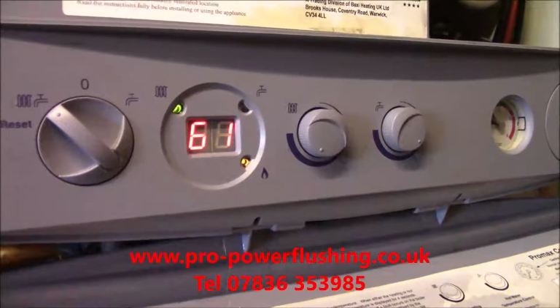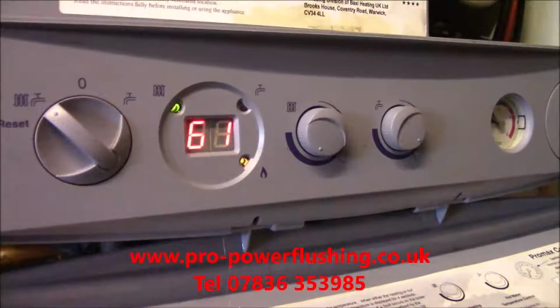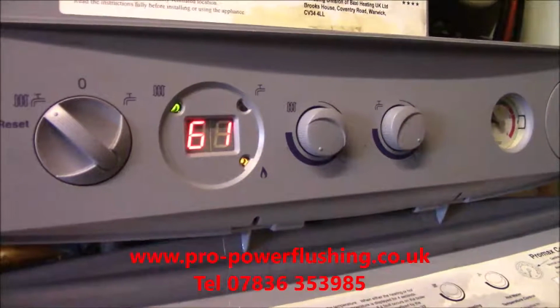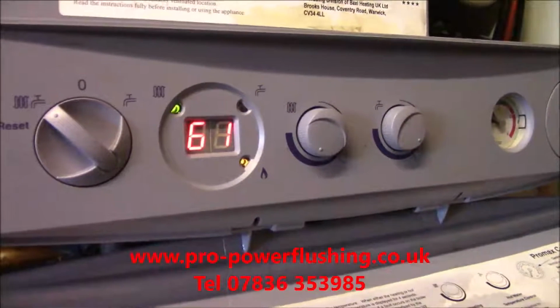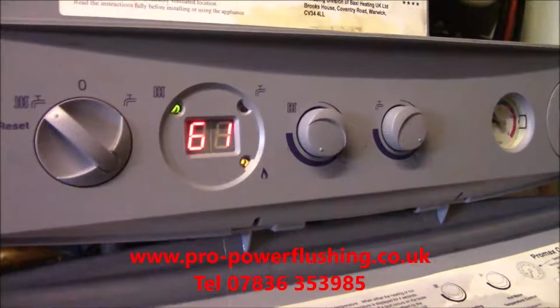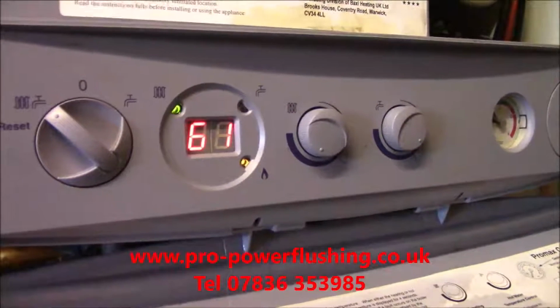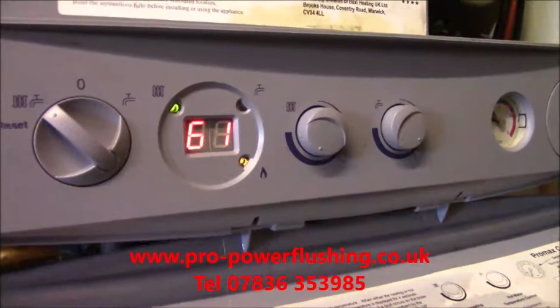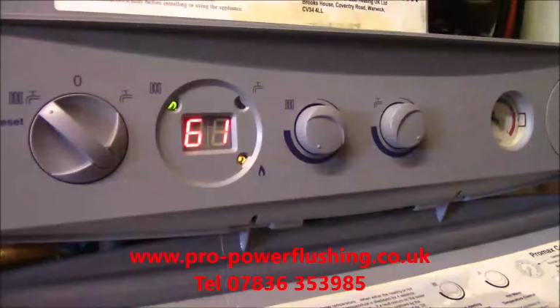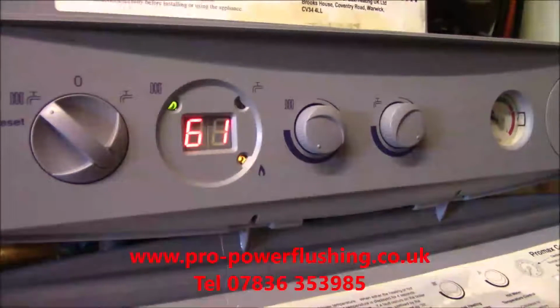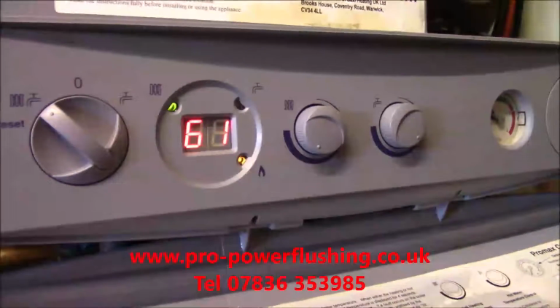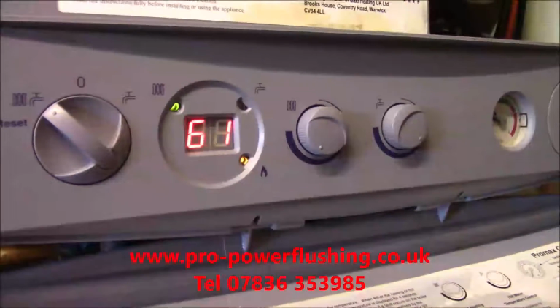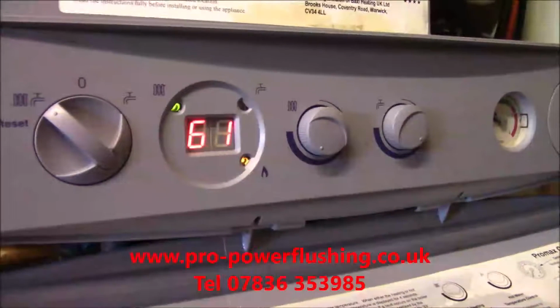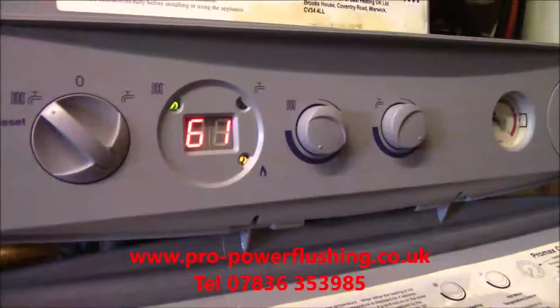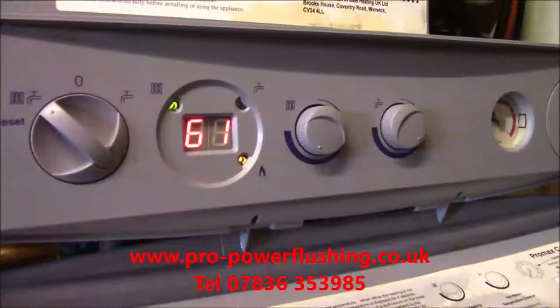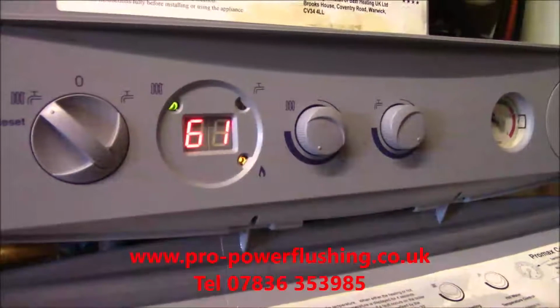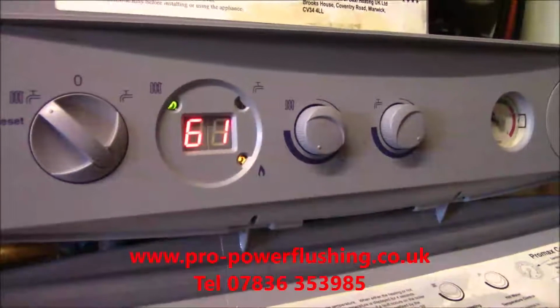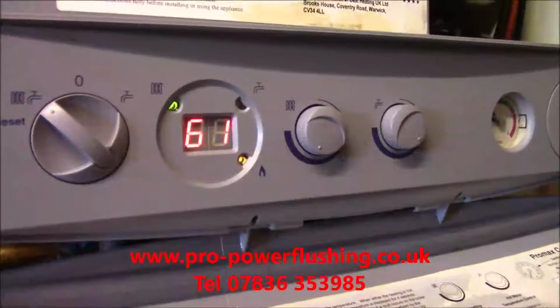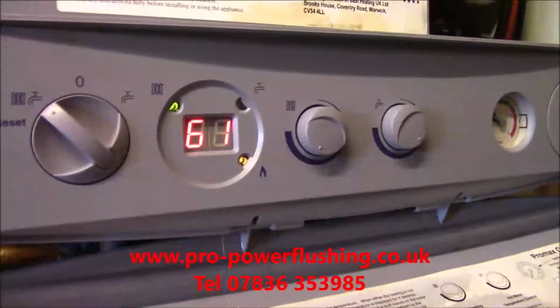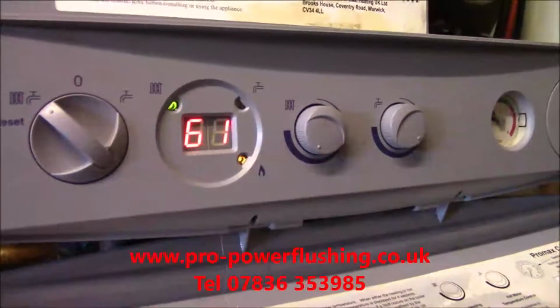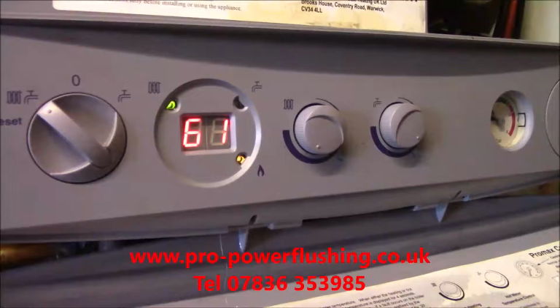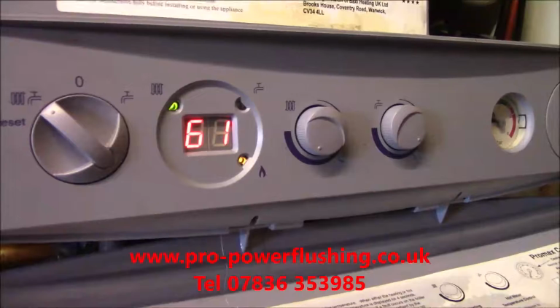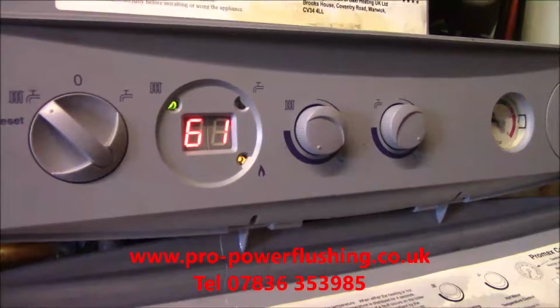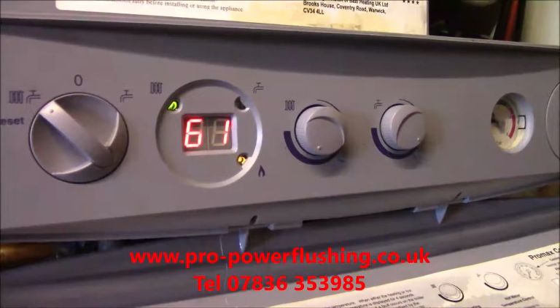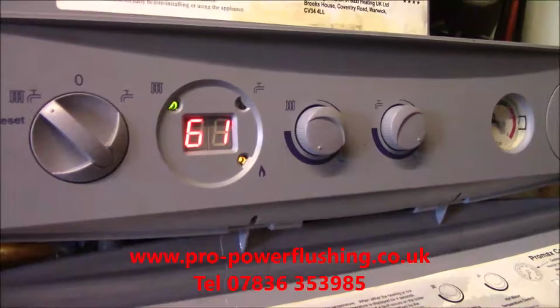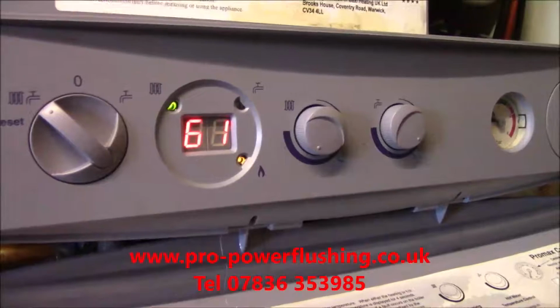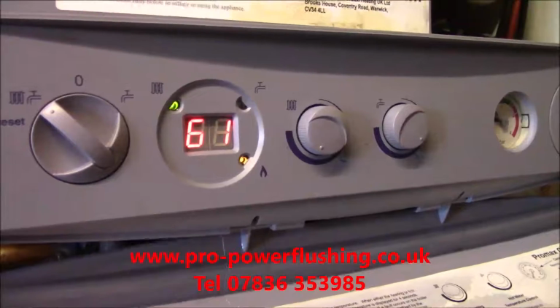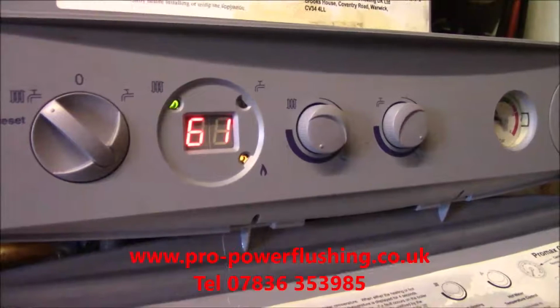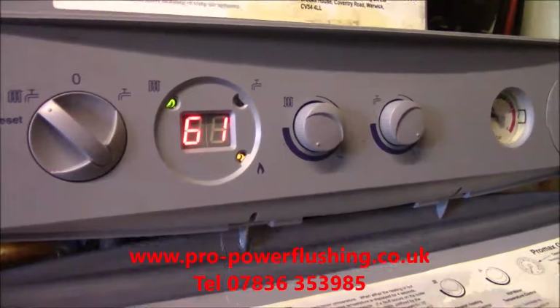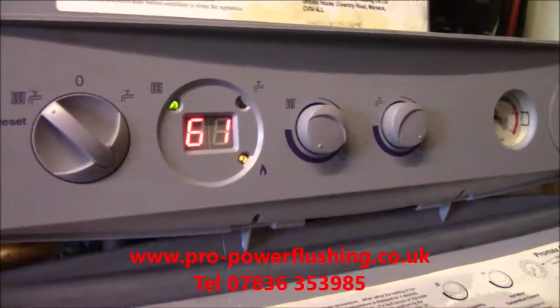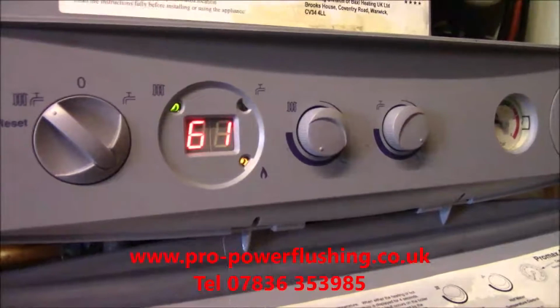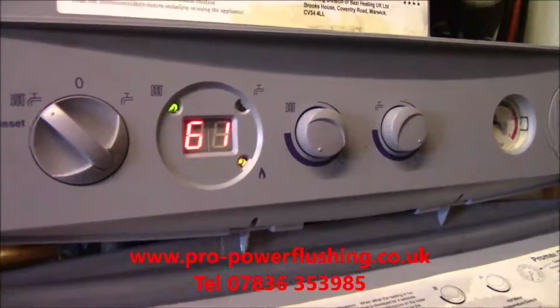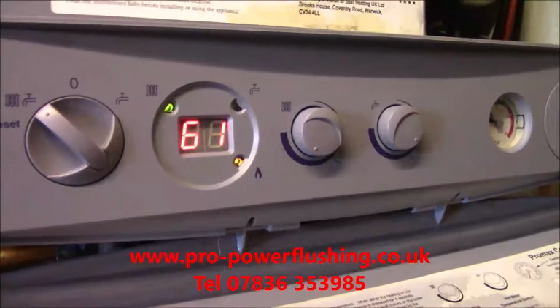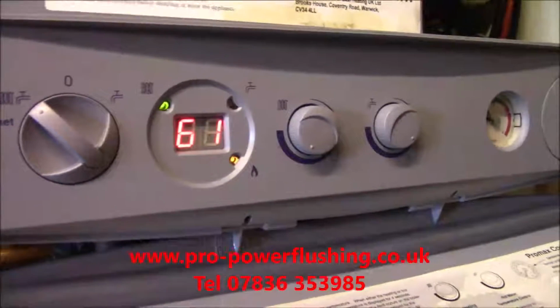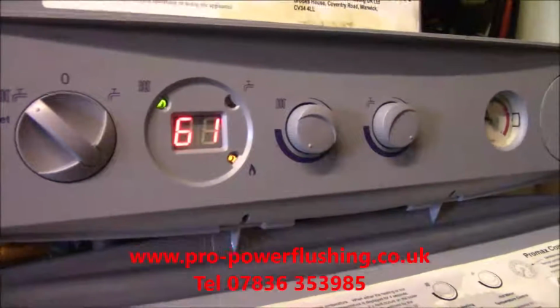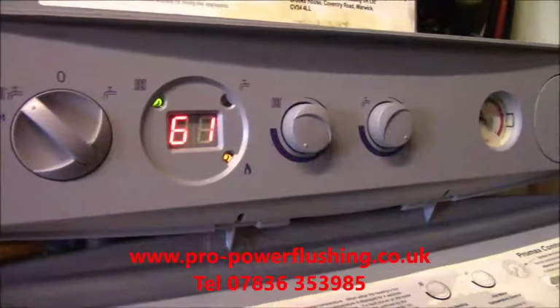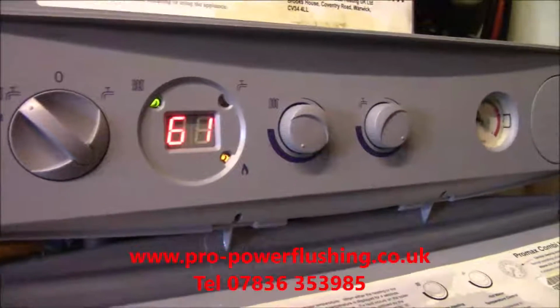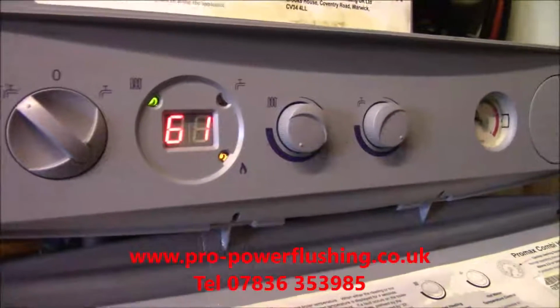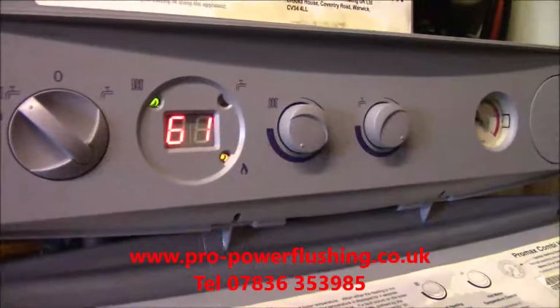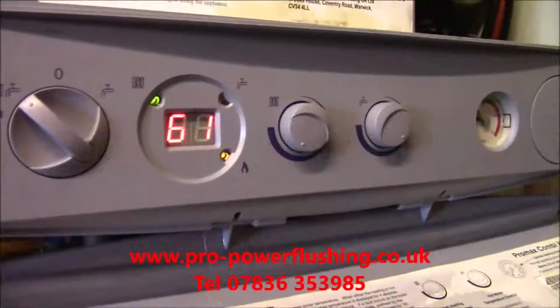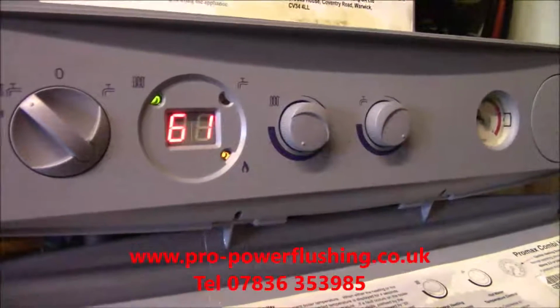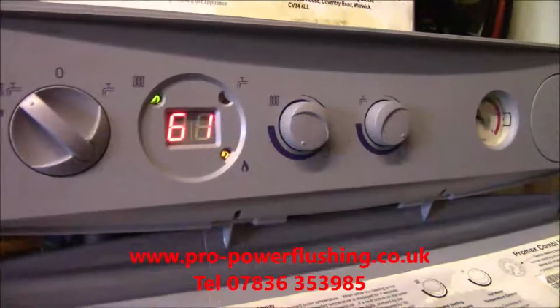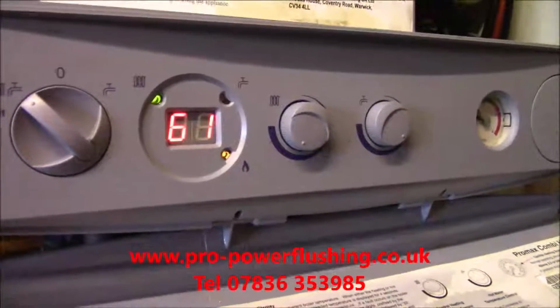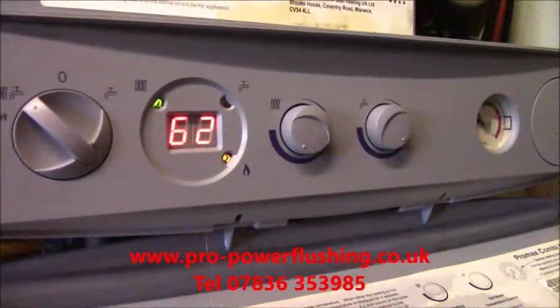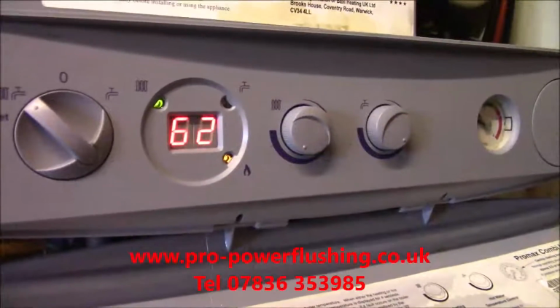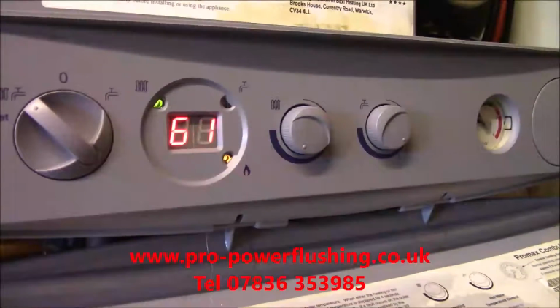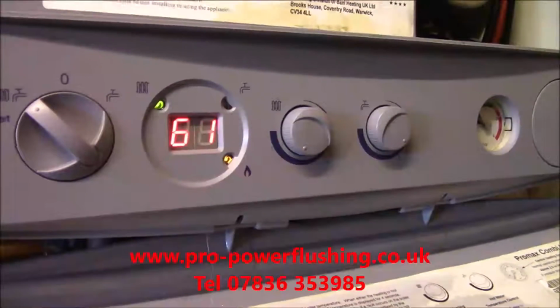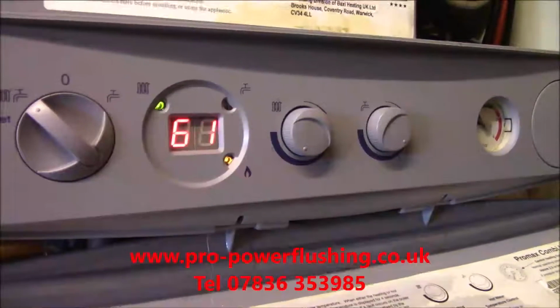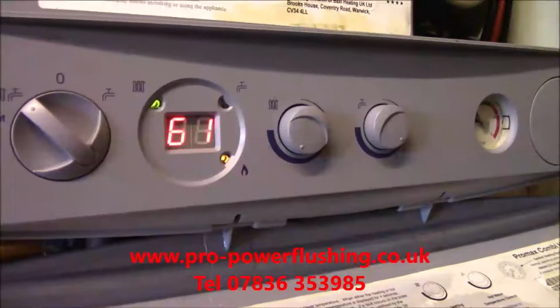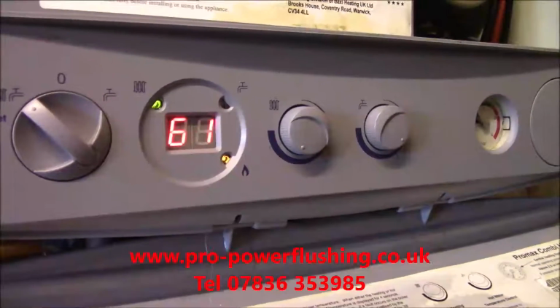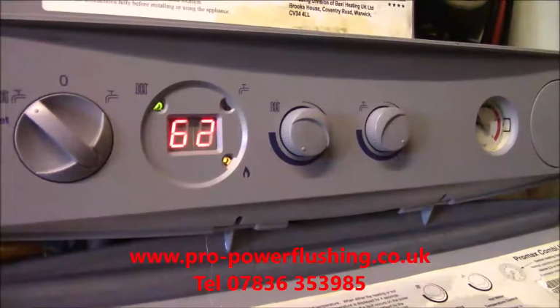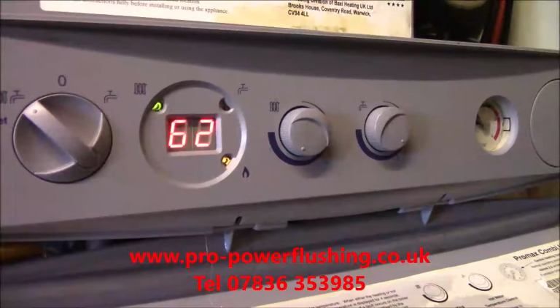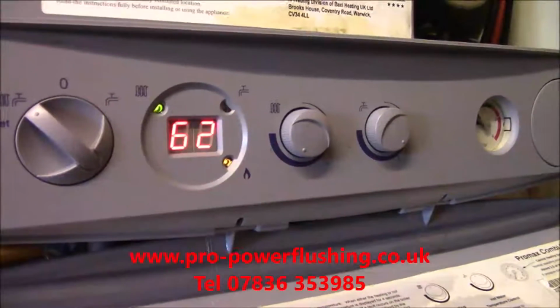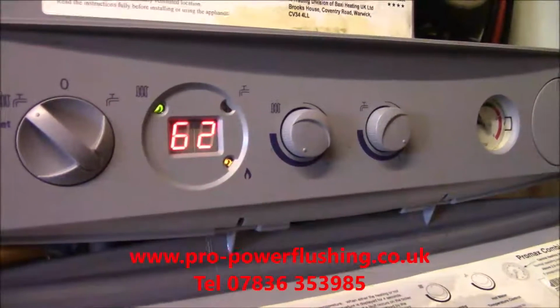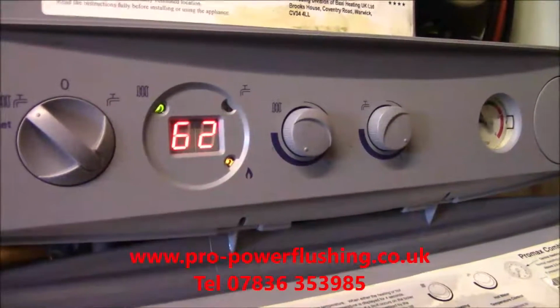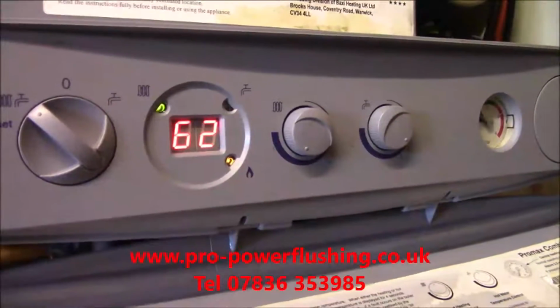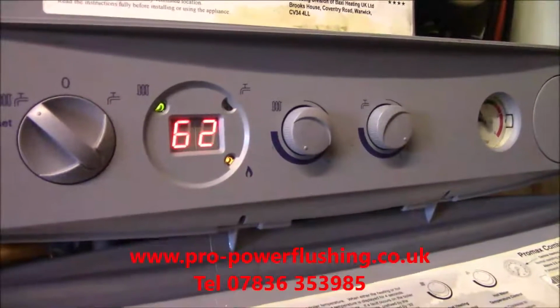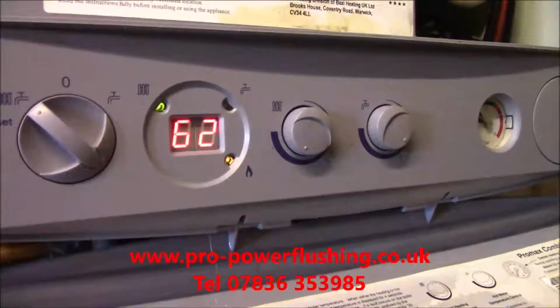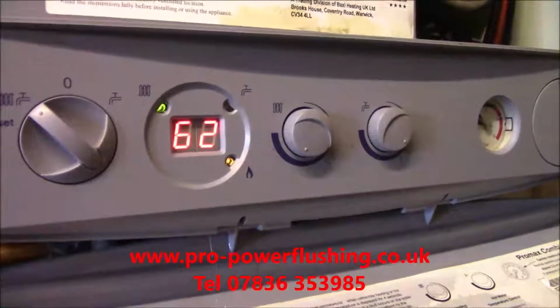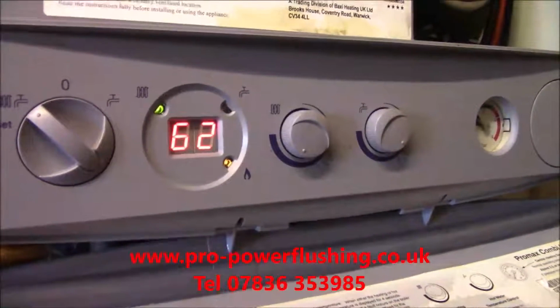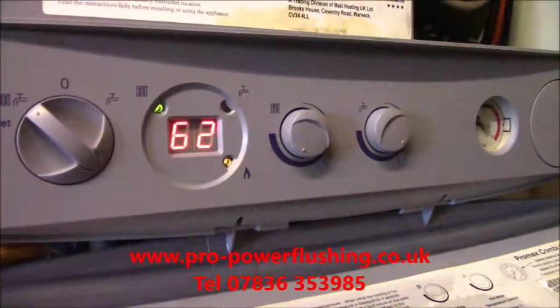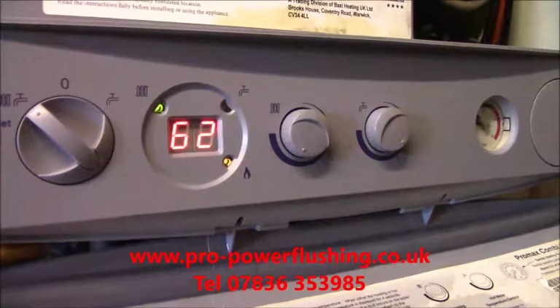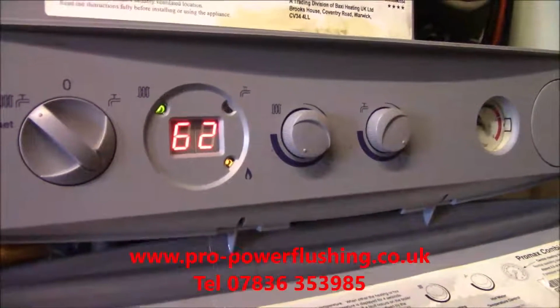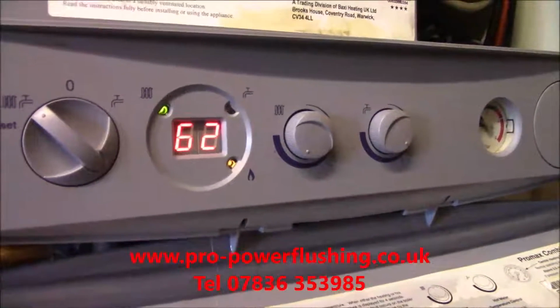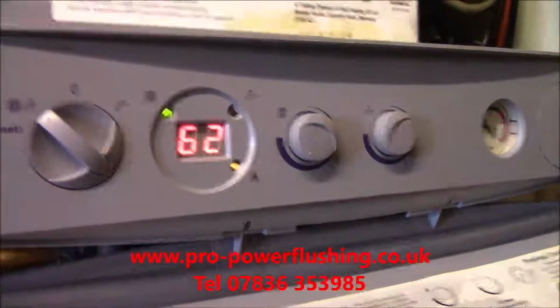Or contact us through our website, propowerflushing.co.uk. This boiler is fully revived now.